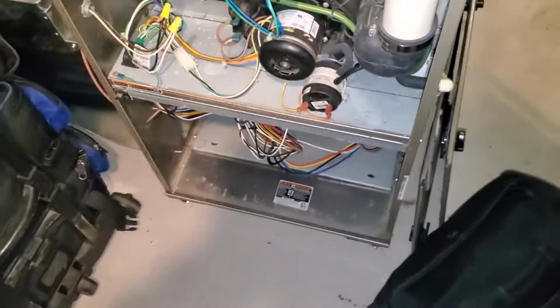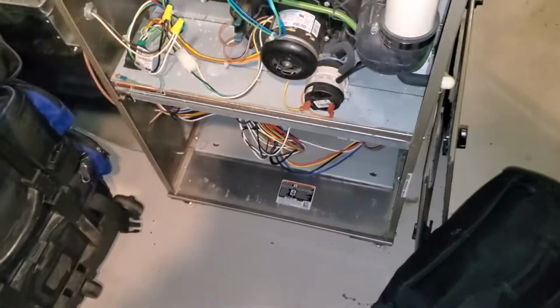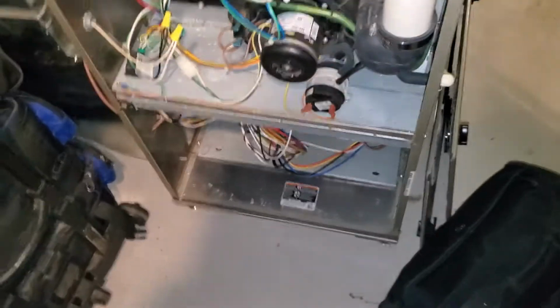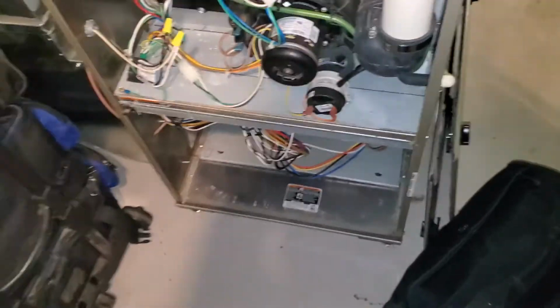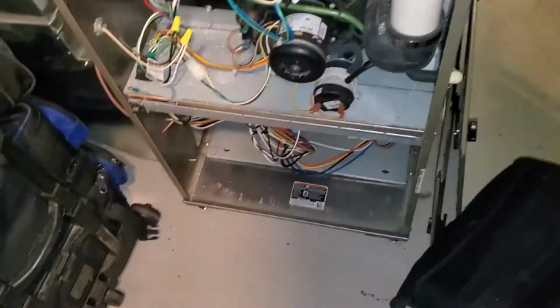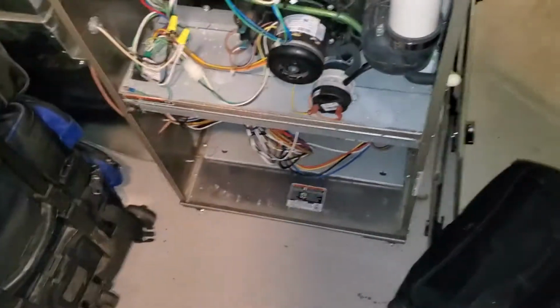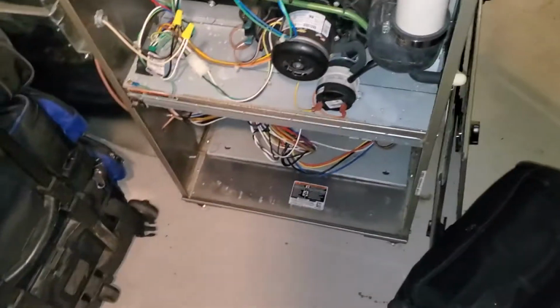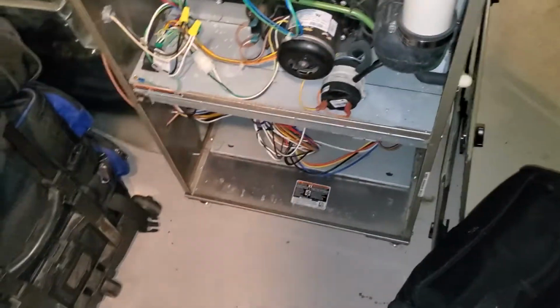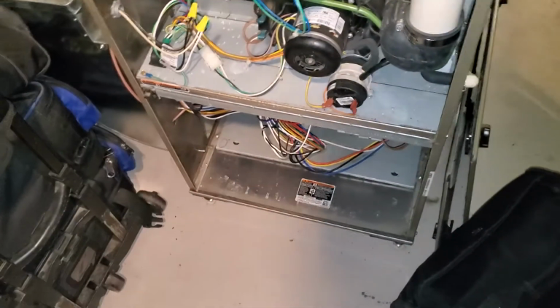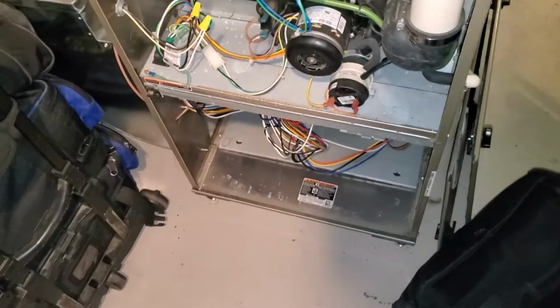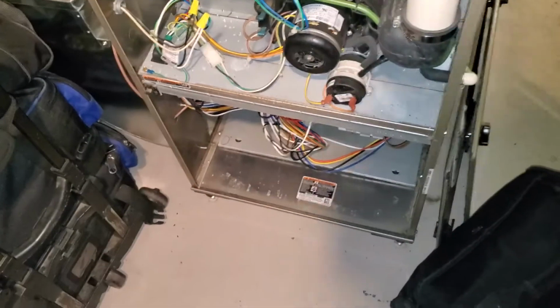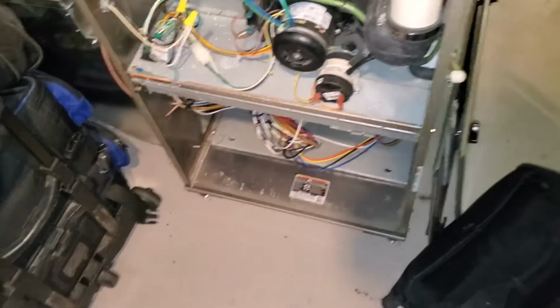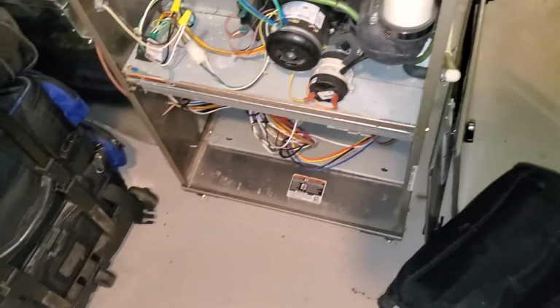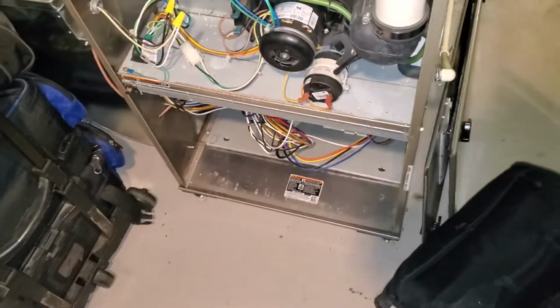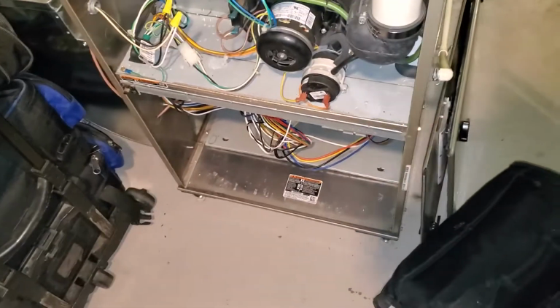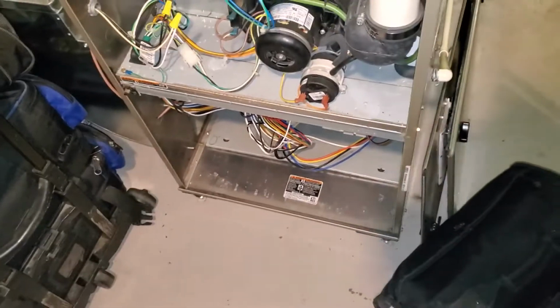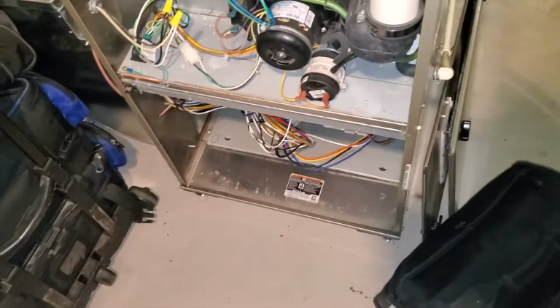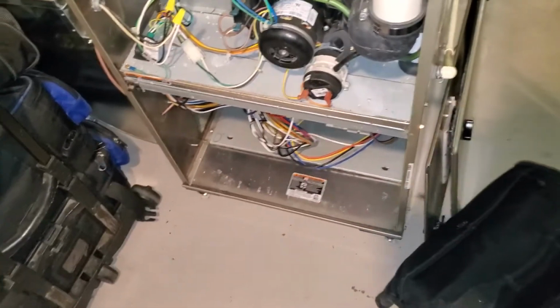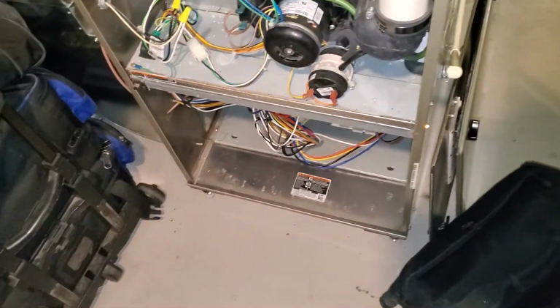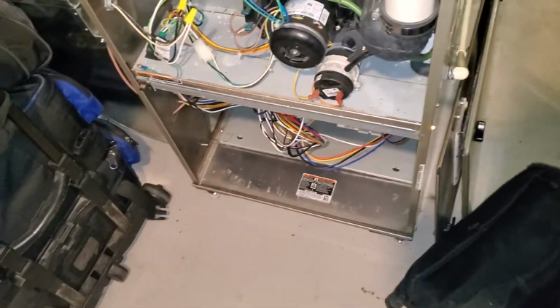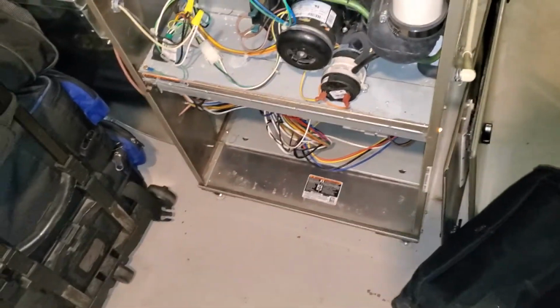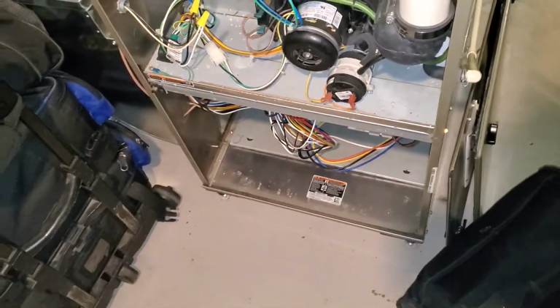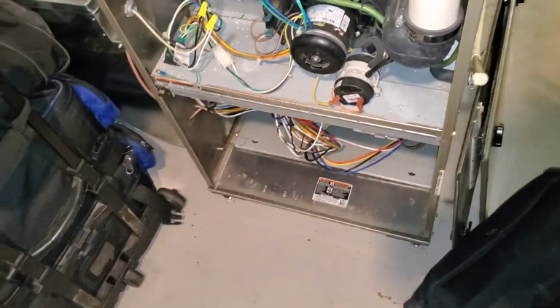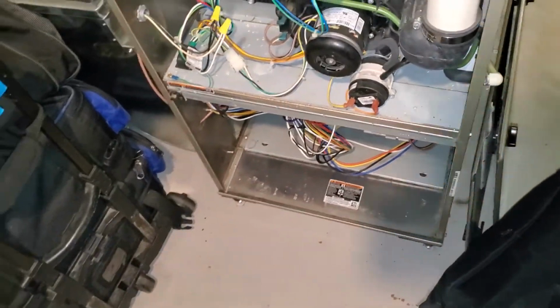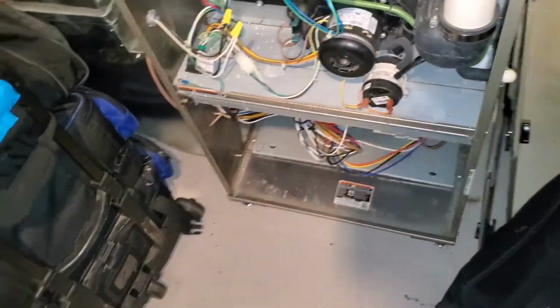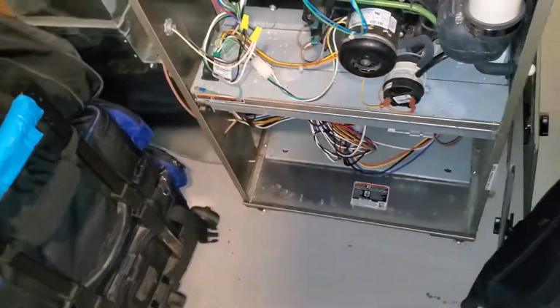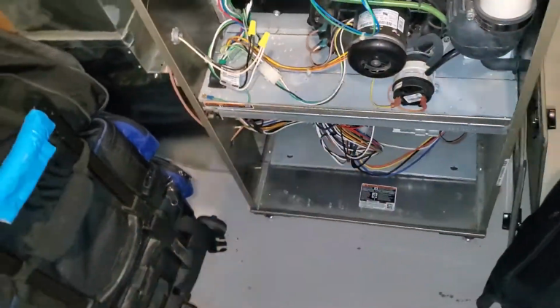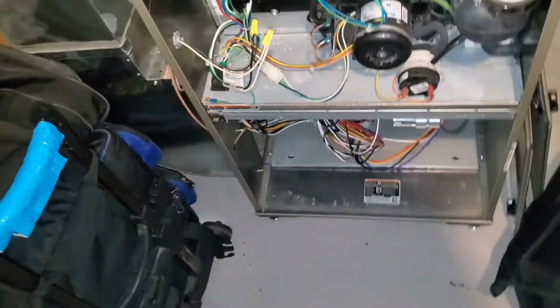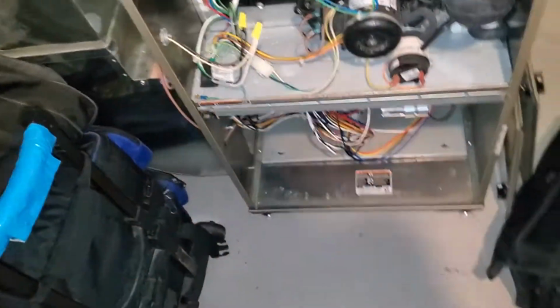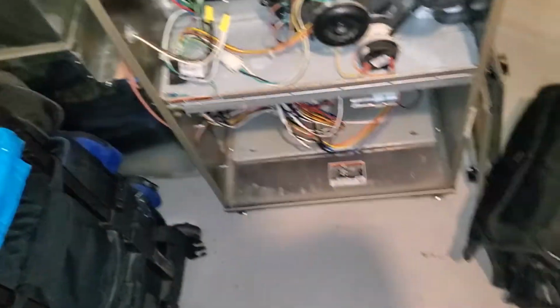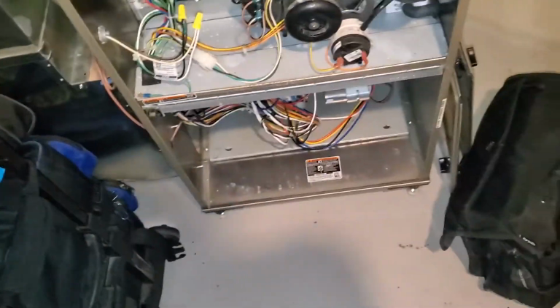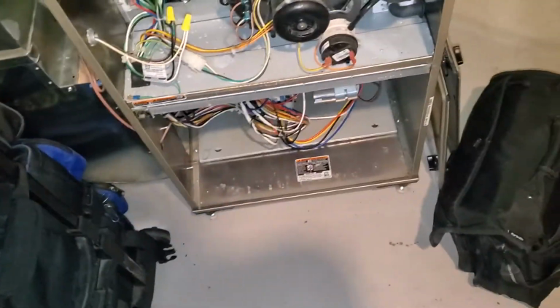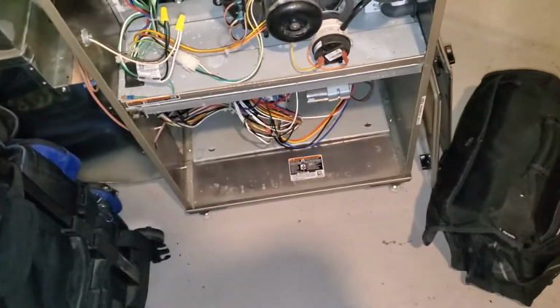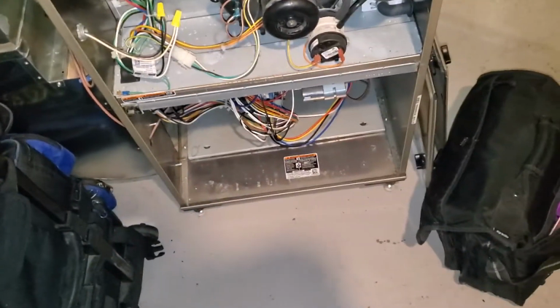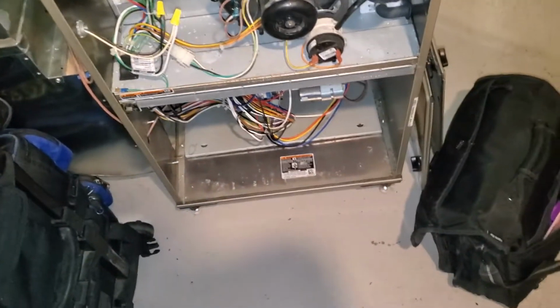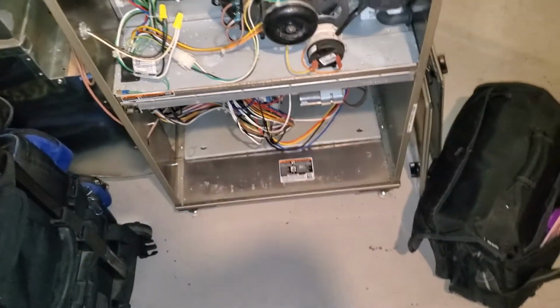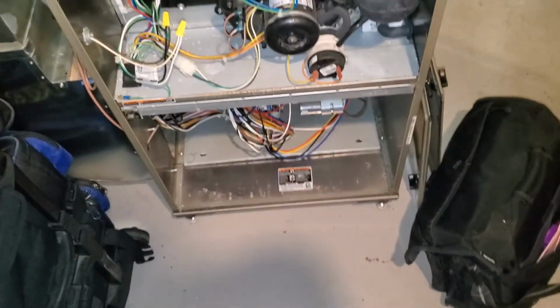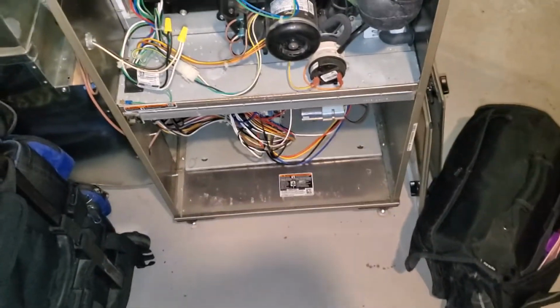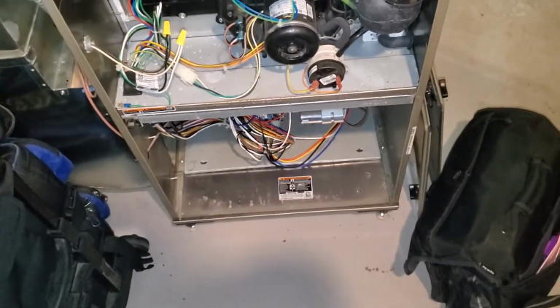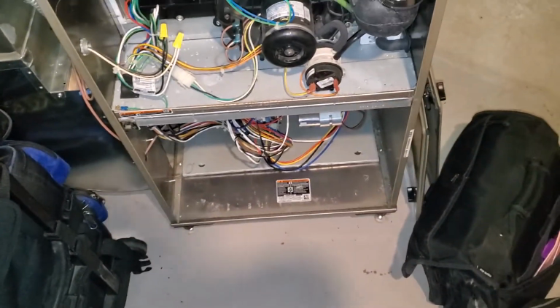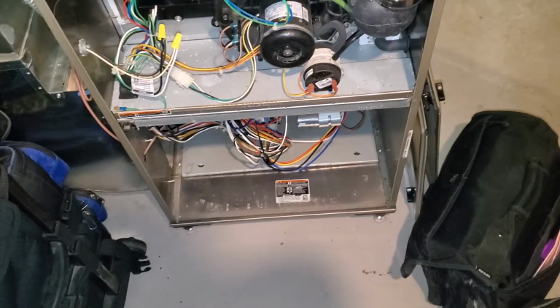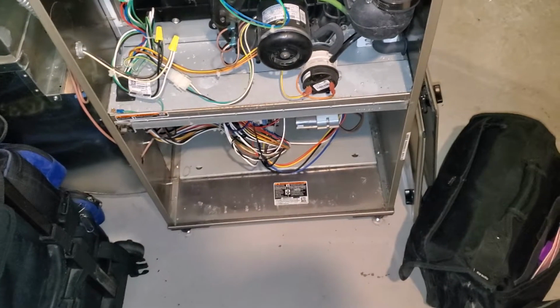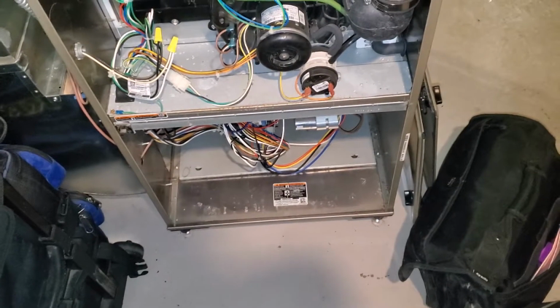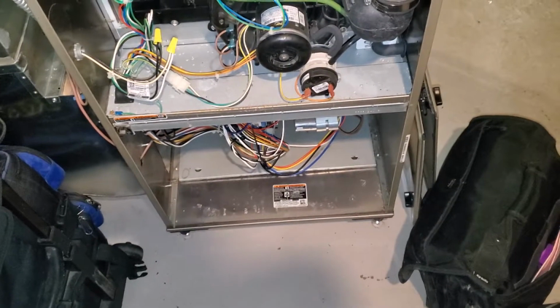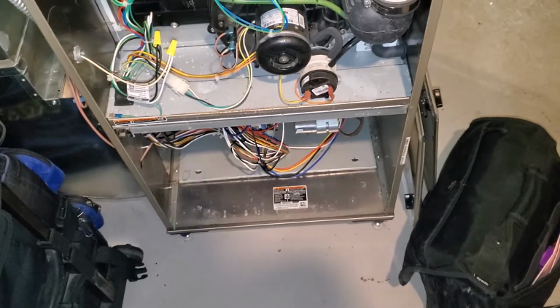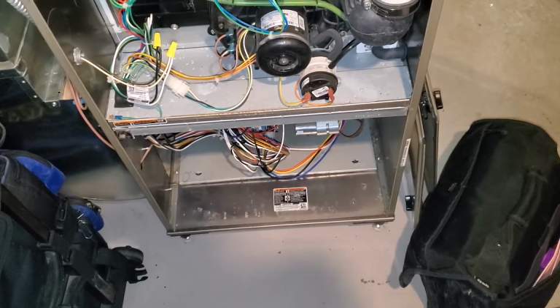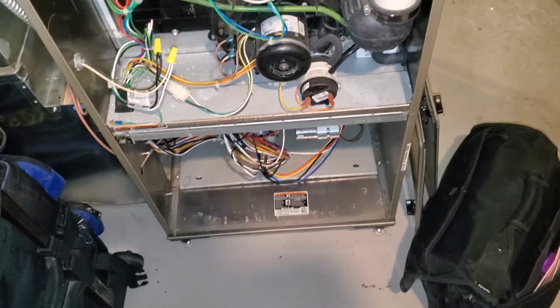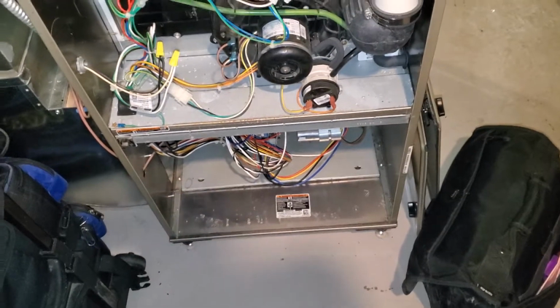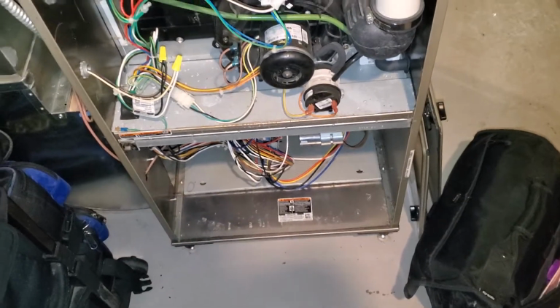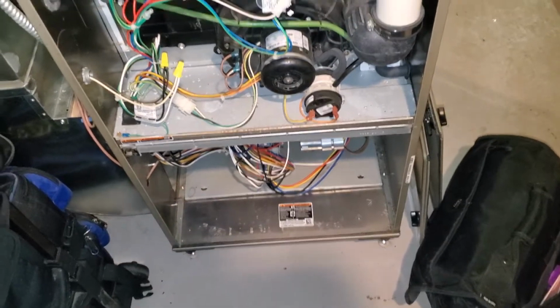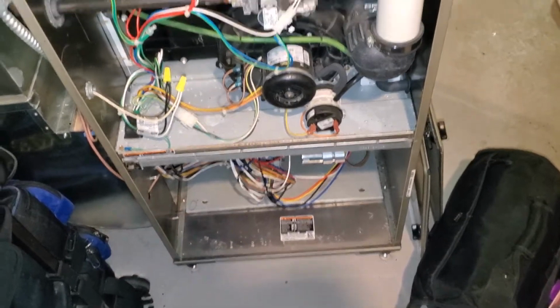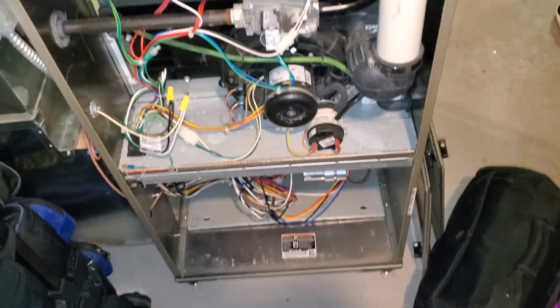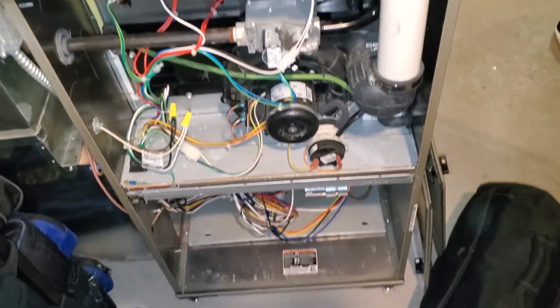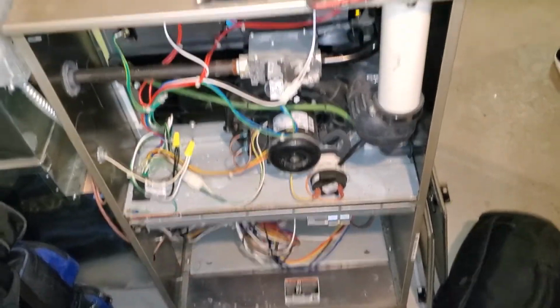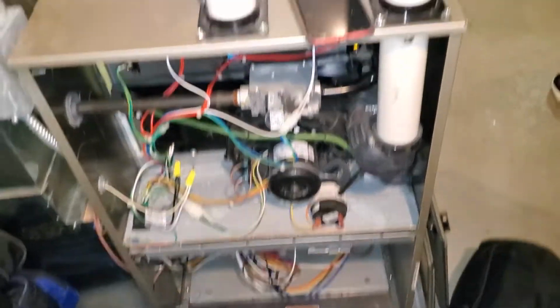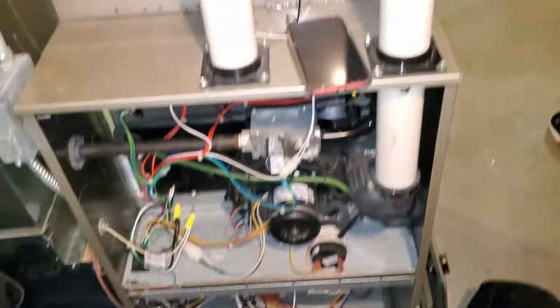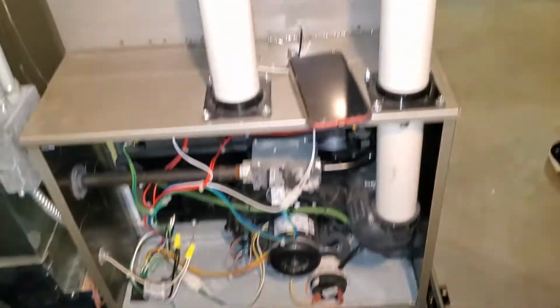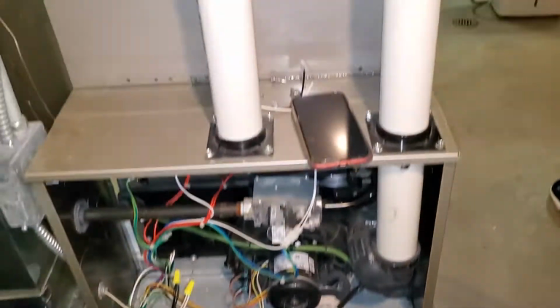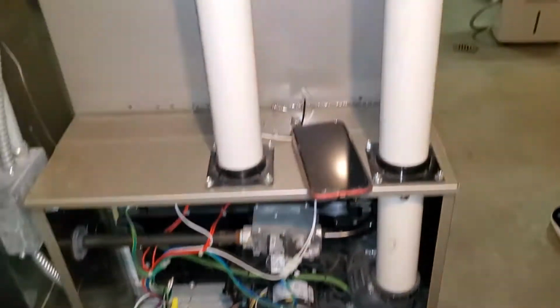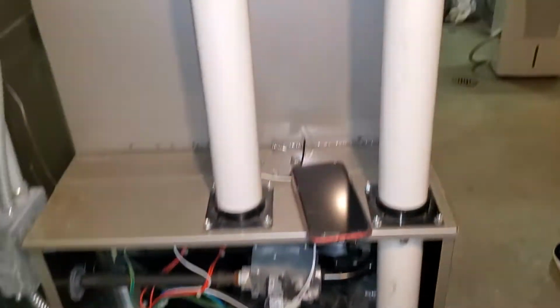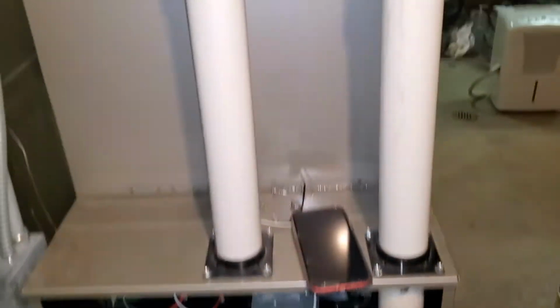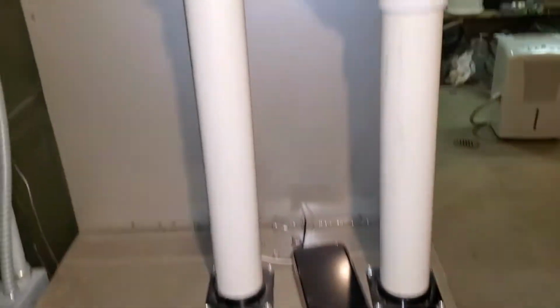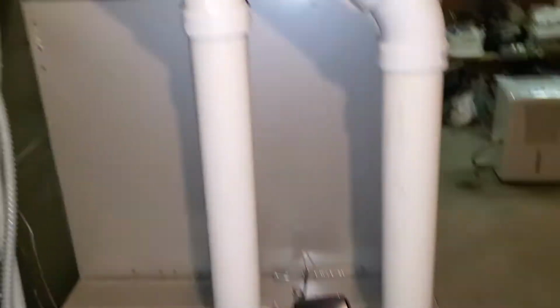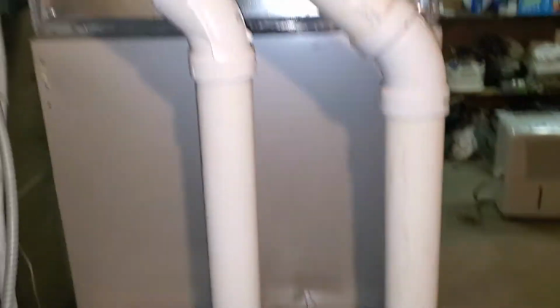Hi team, this is Juratech 862. We have an oversized unit. We have a no-heat situation. We're using portable heaters. This is a high efficiency unit.